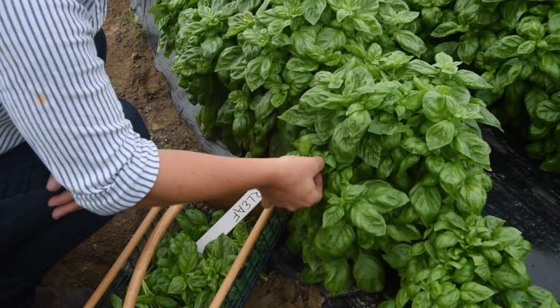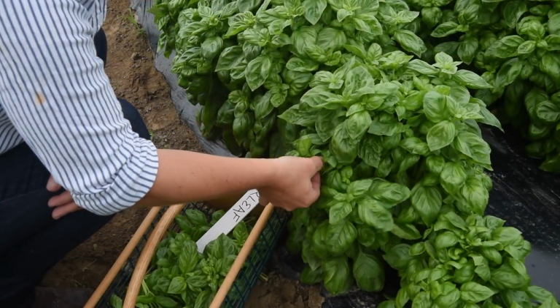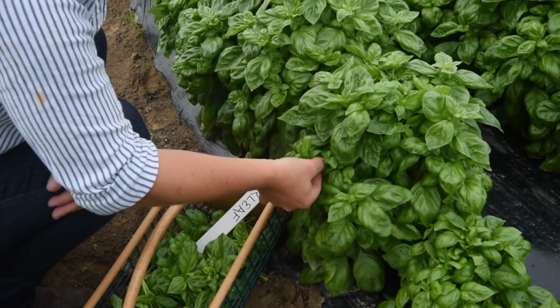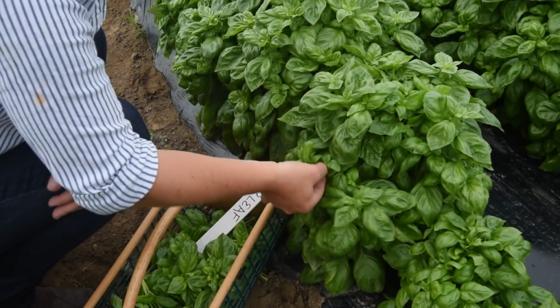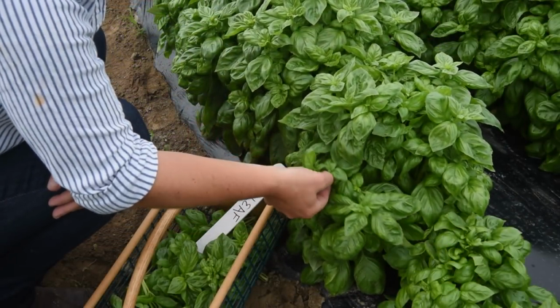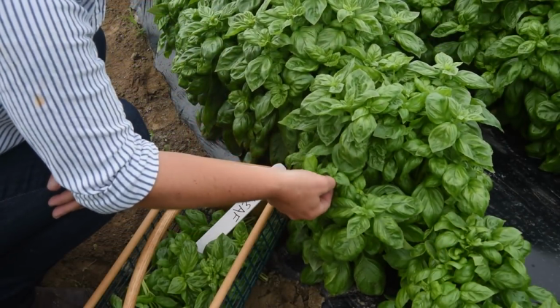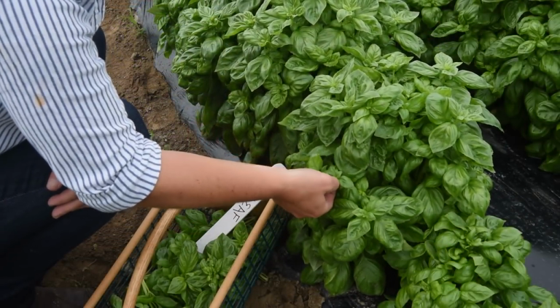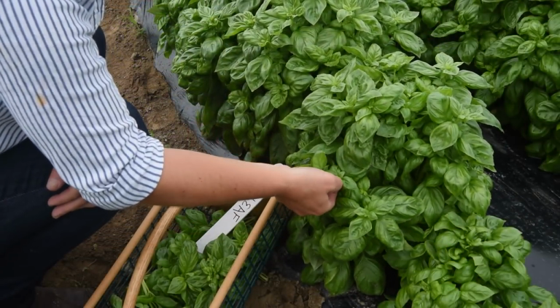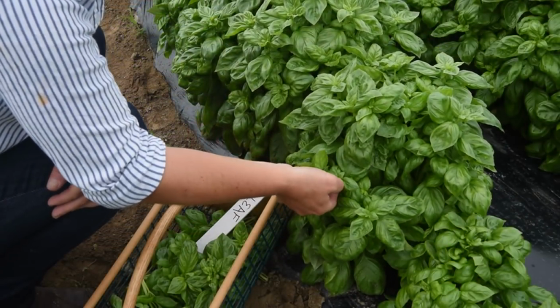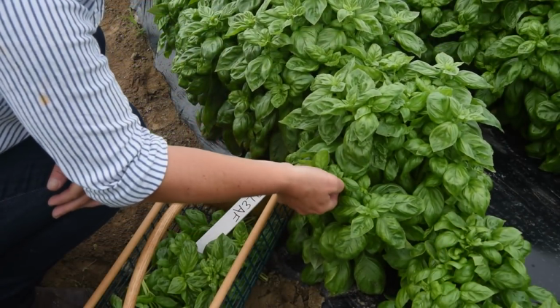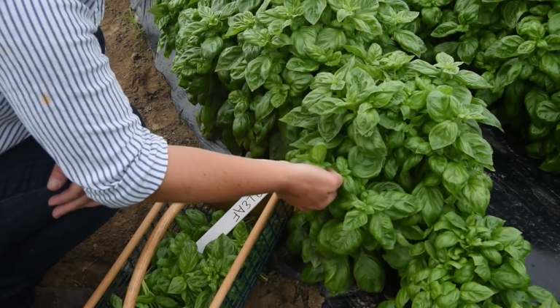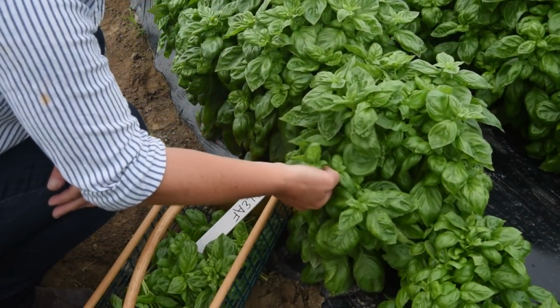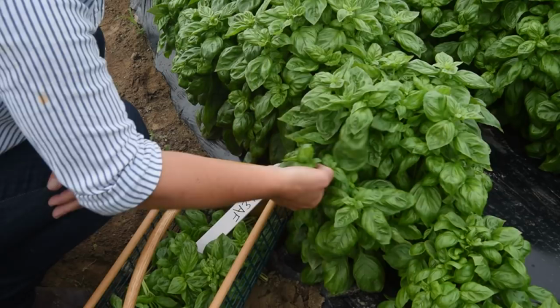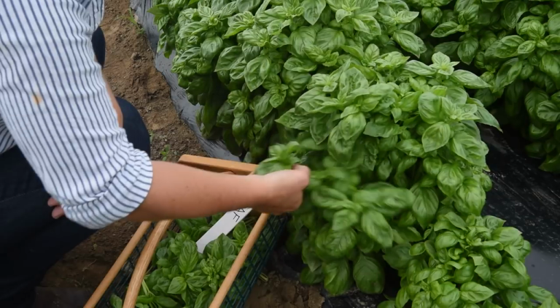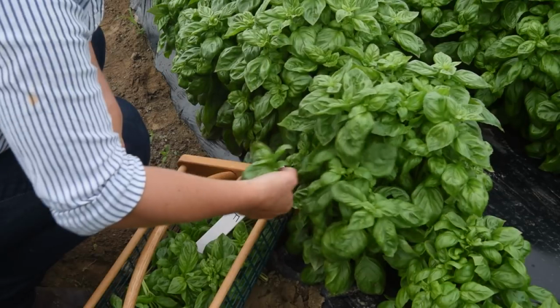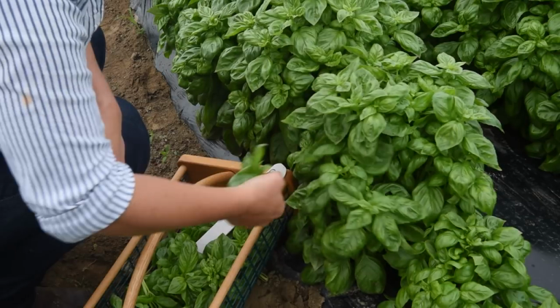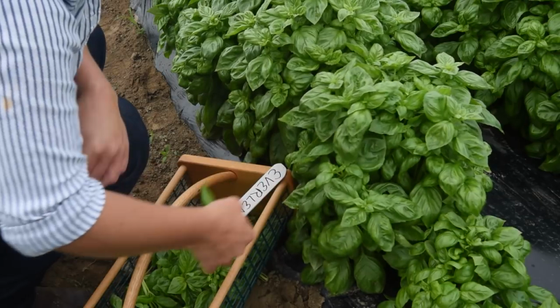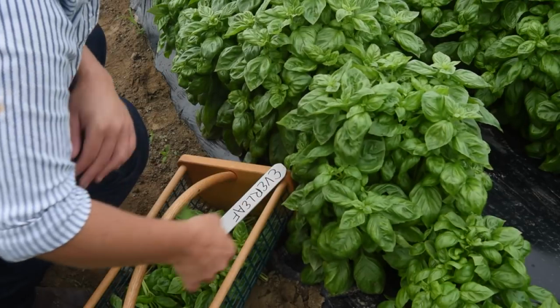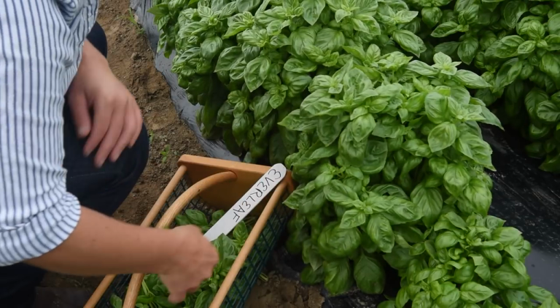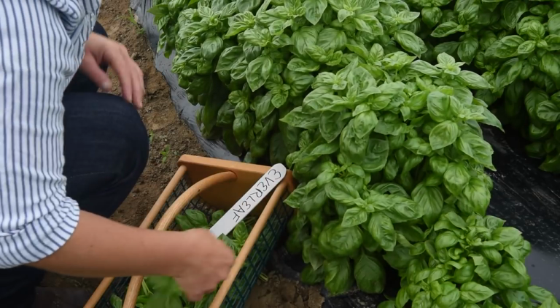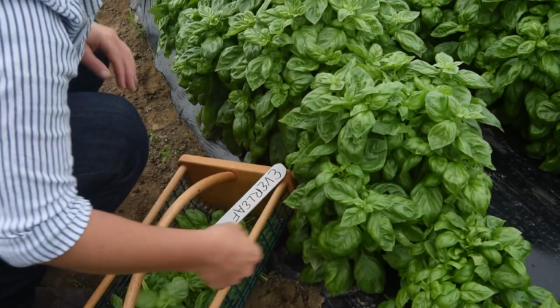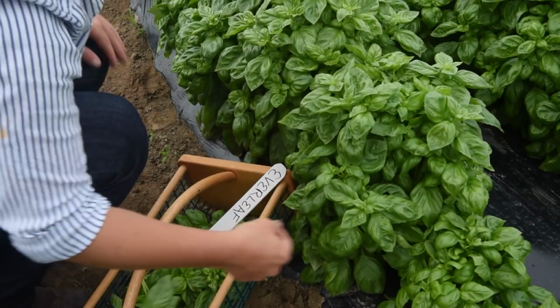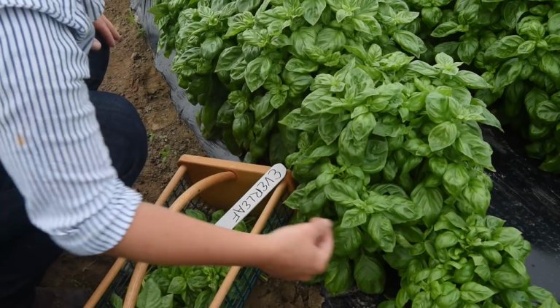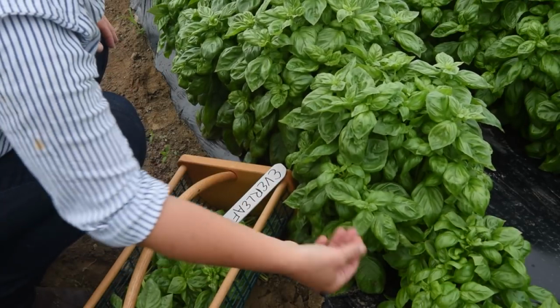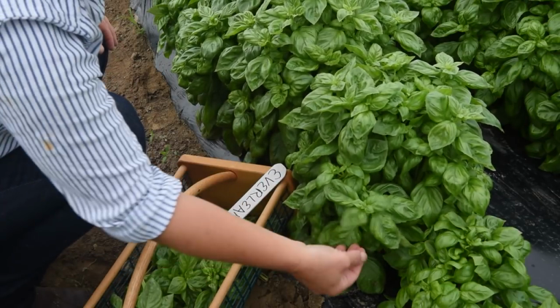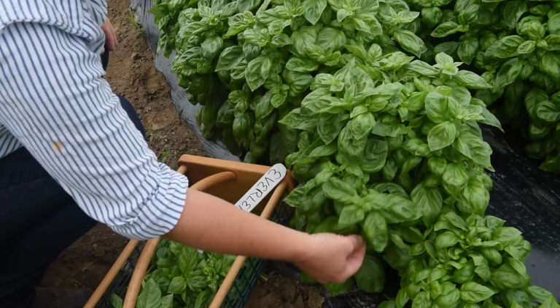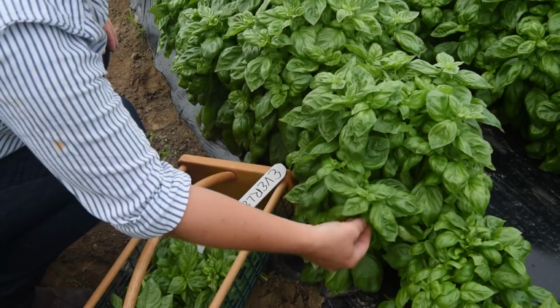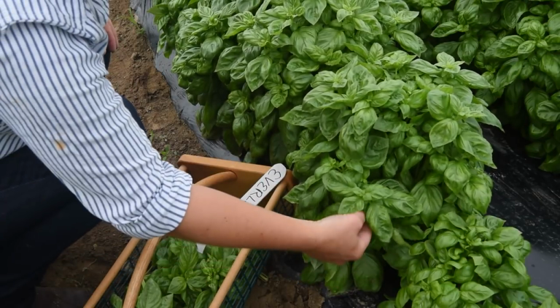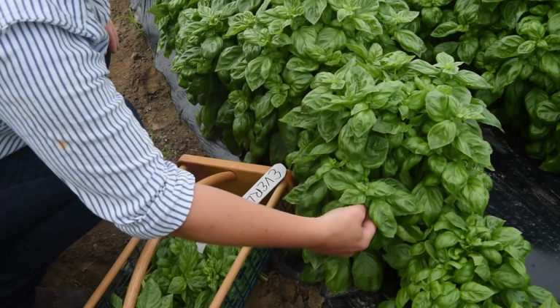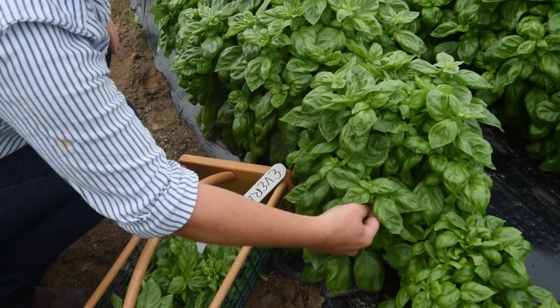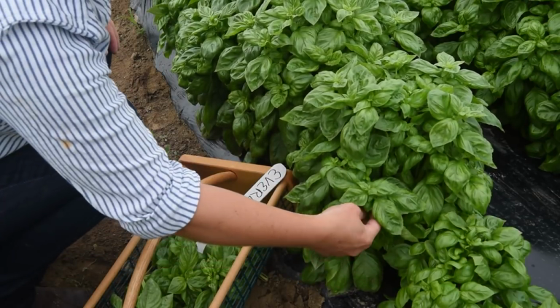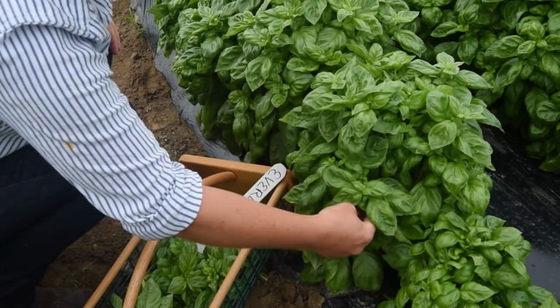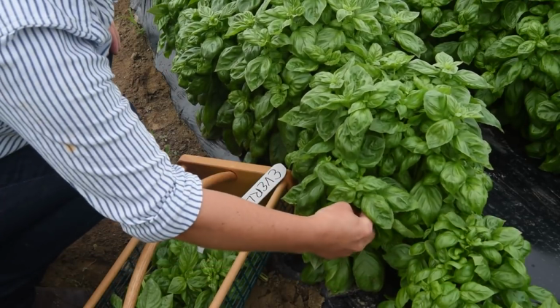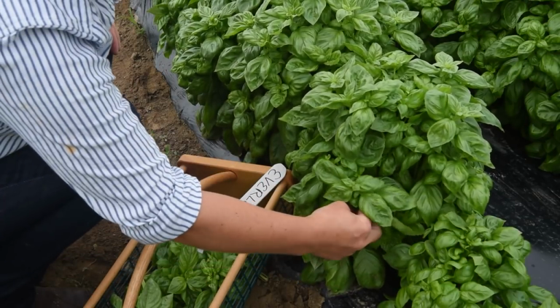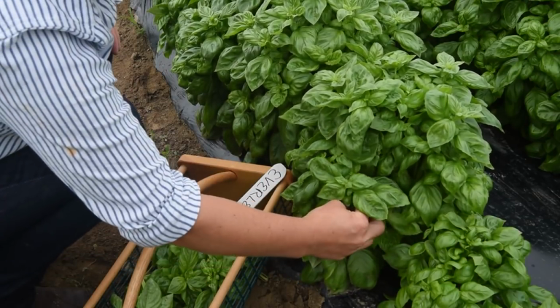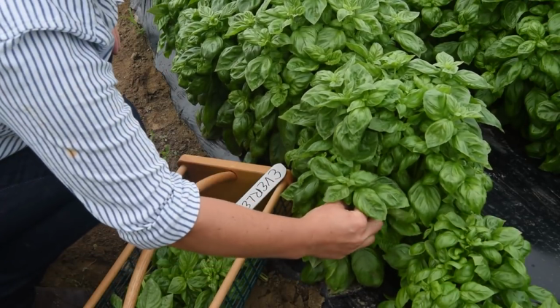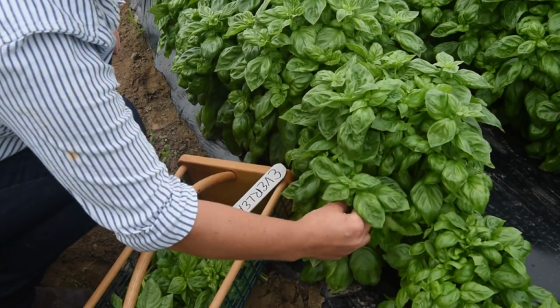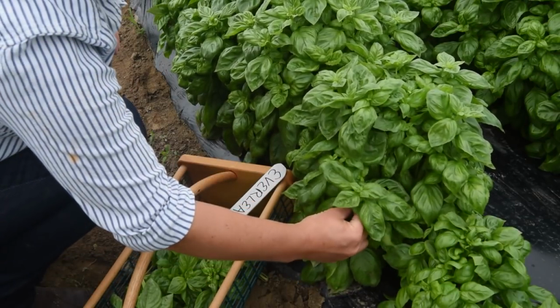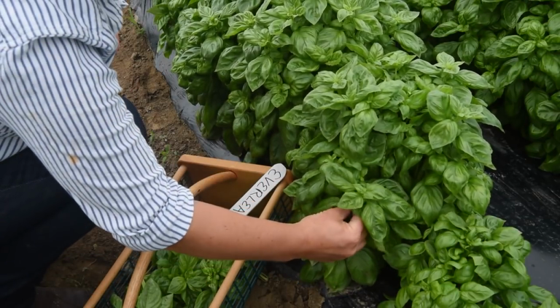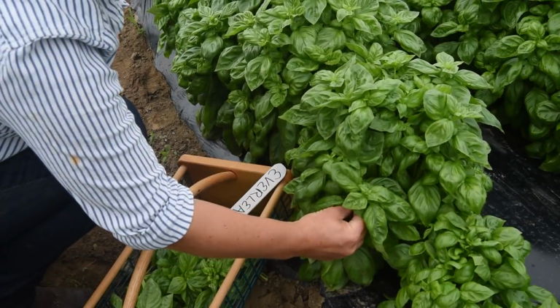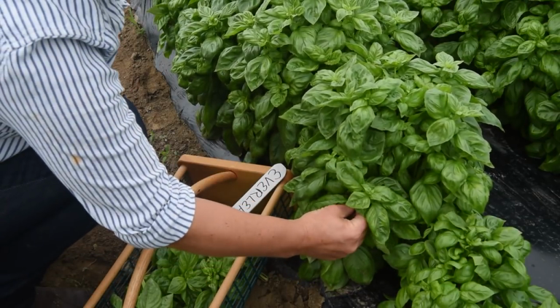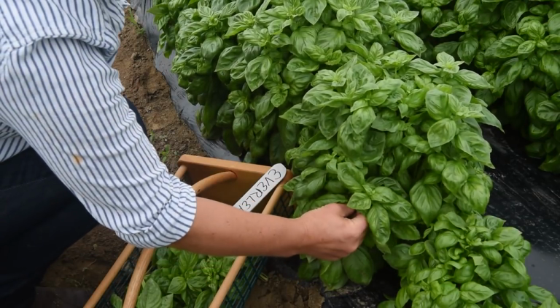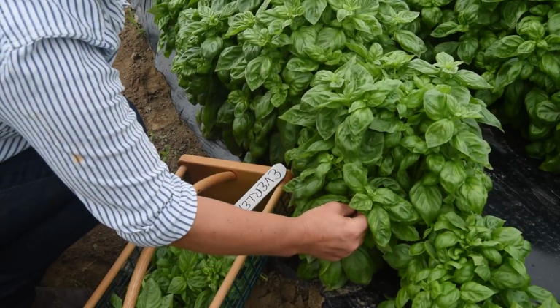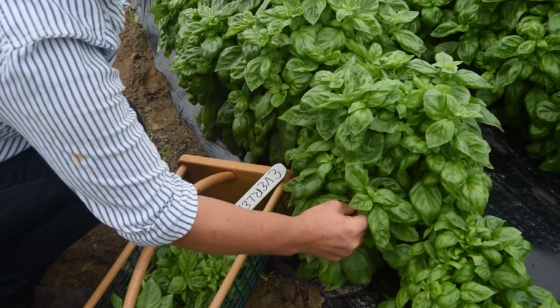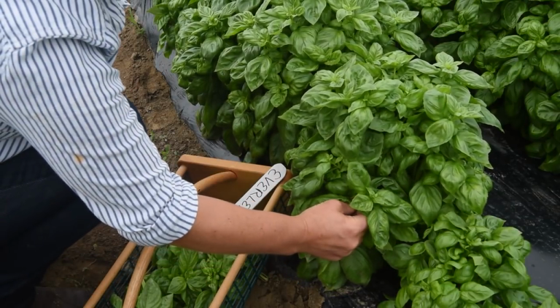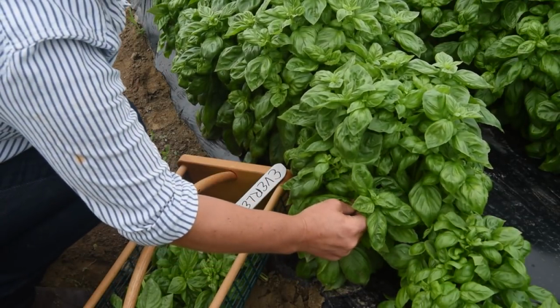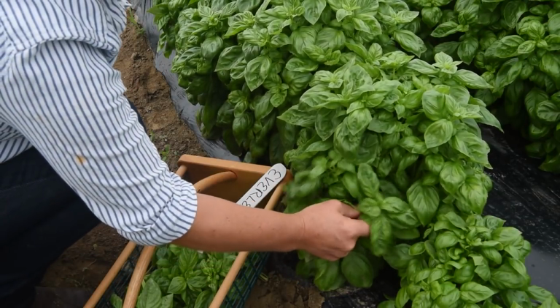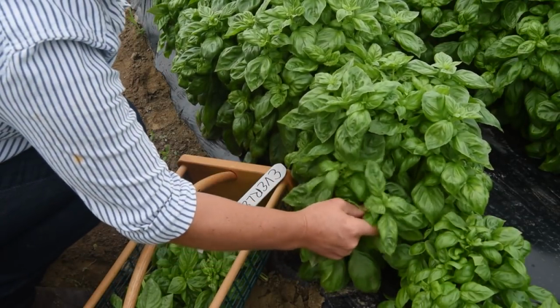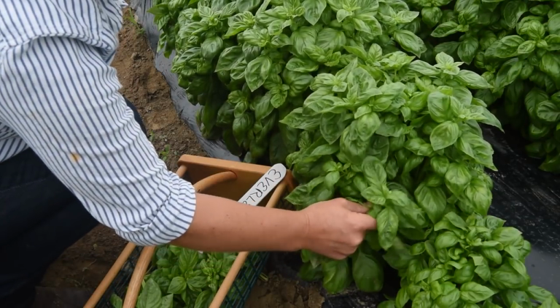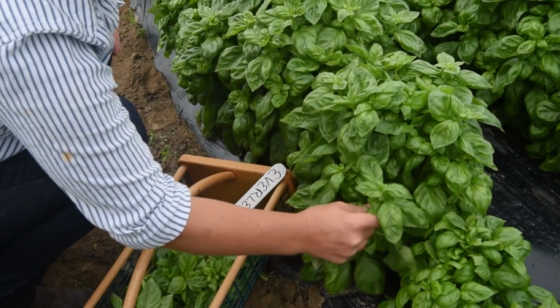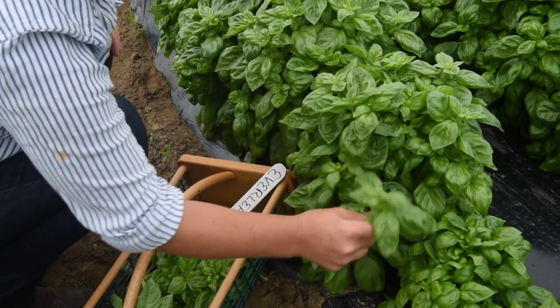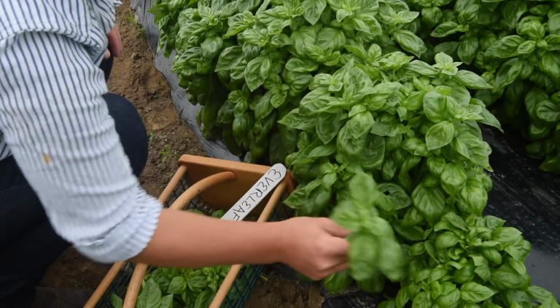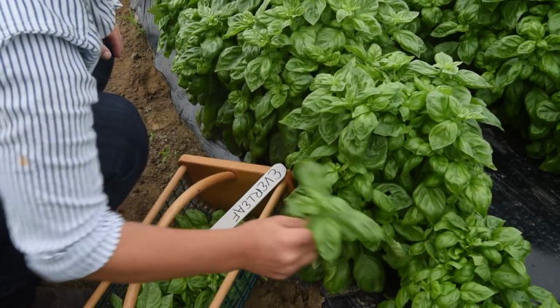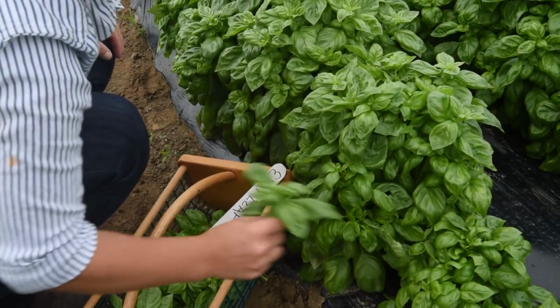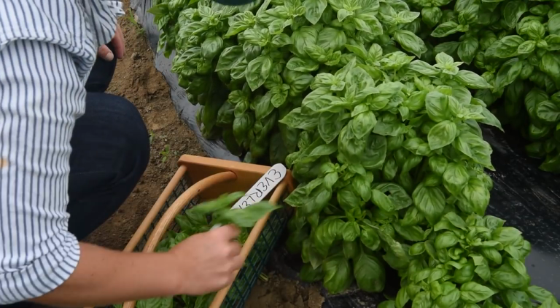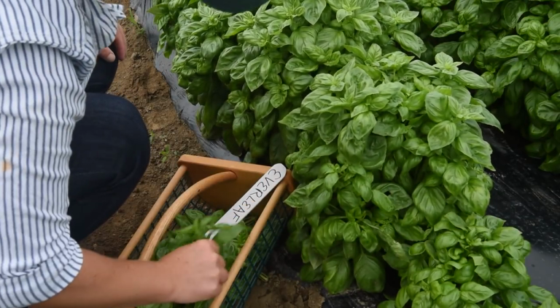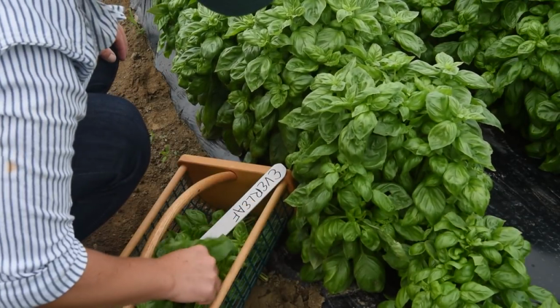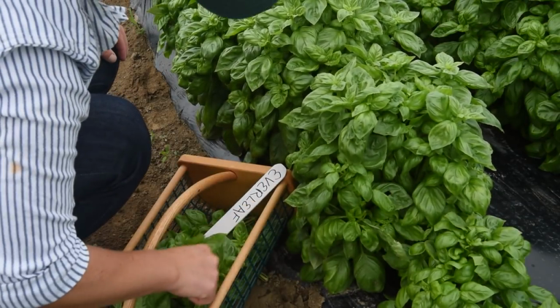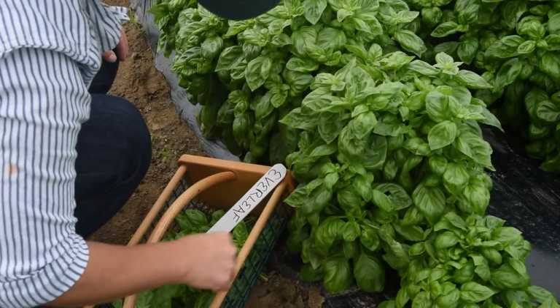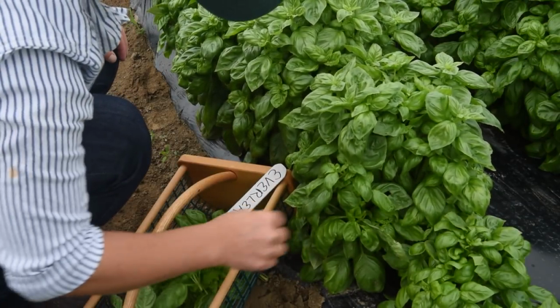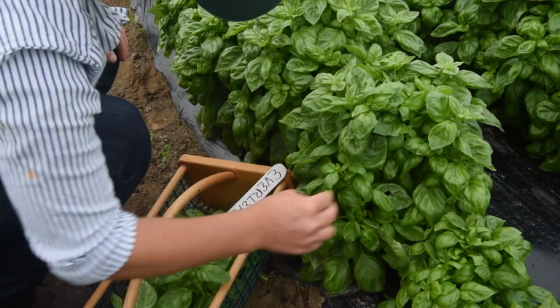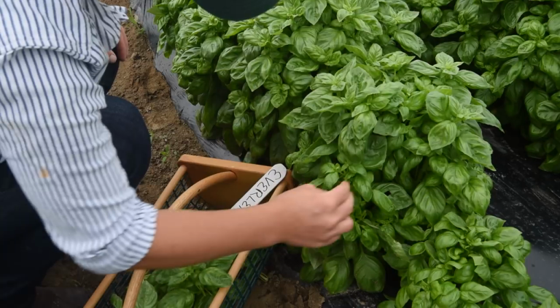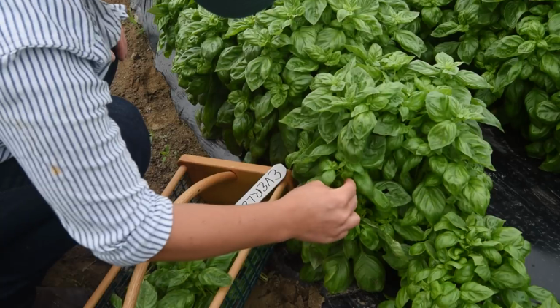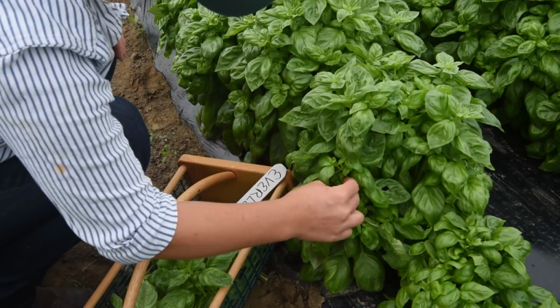Harvesting for bunches is not recommended. The extremely dense plants and short internodes can make bunching difficult.